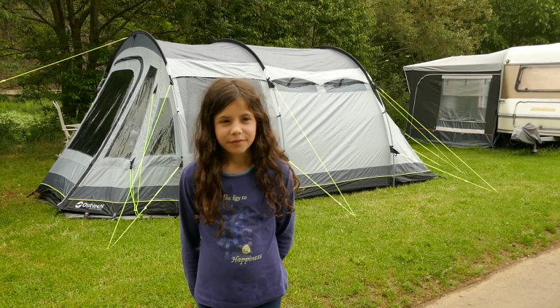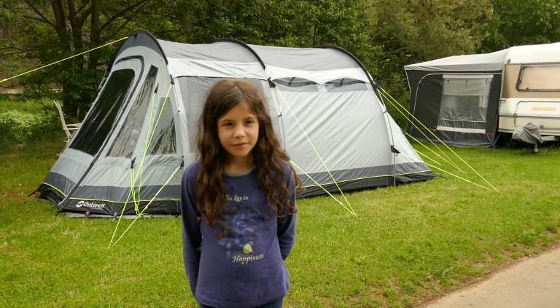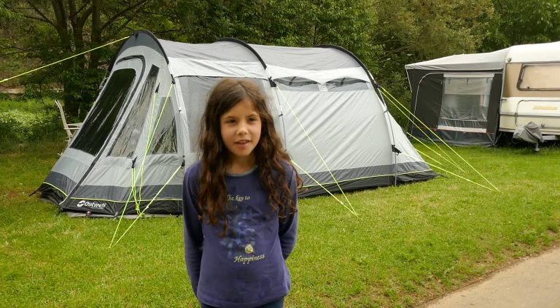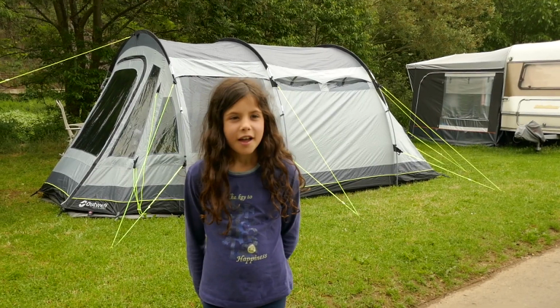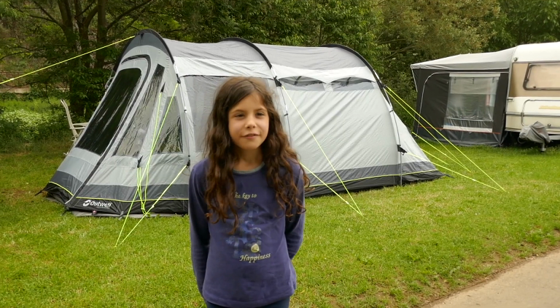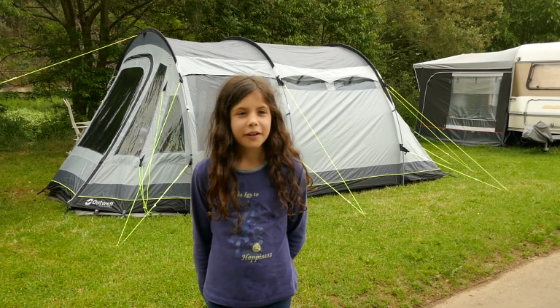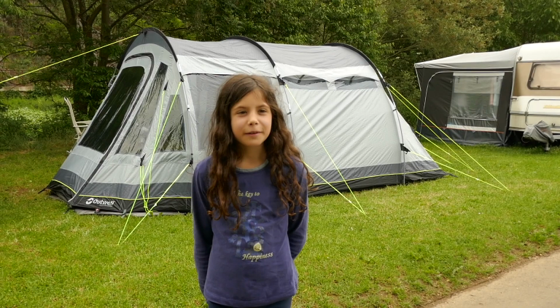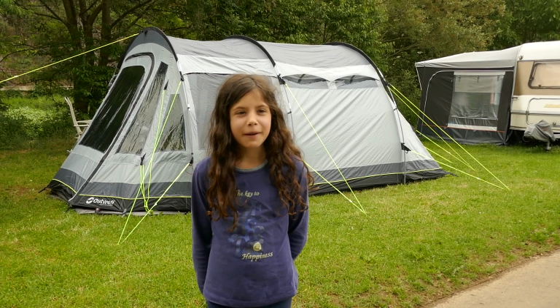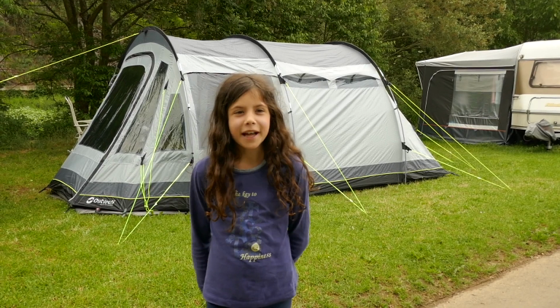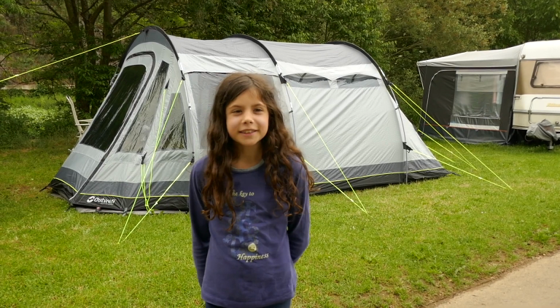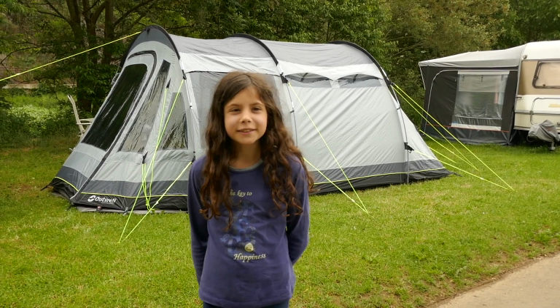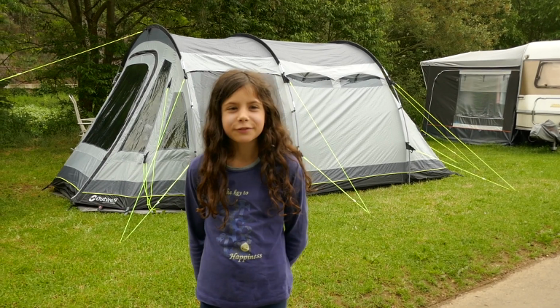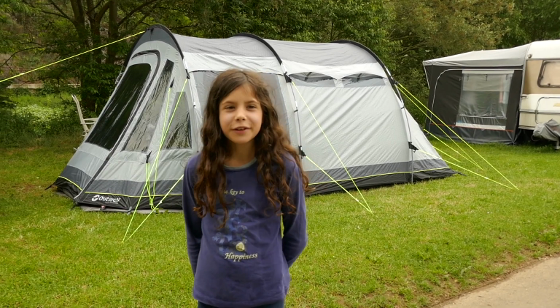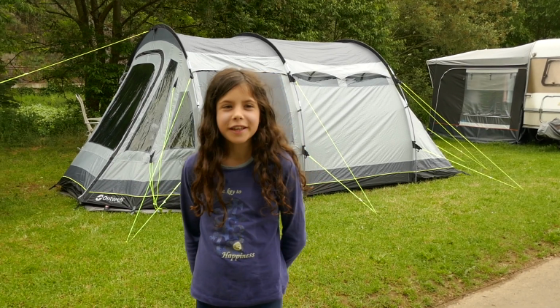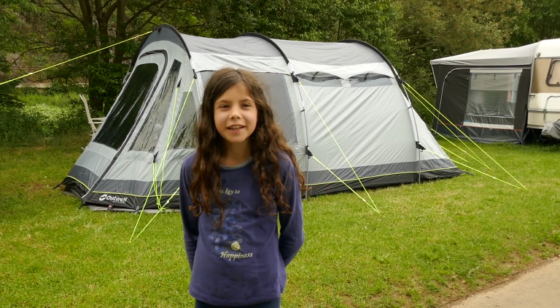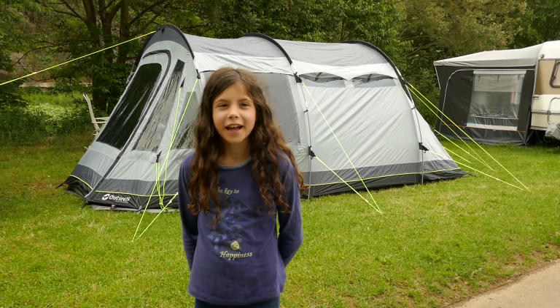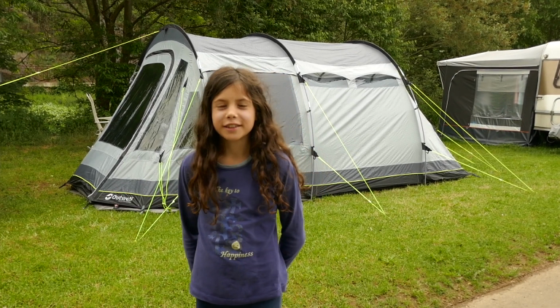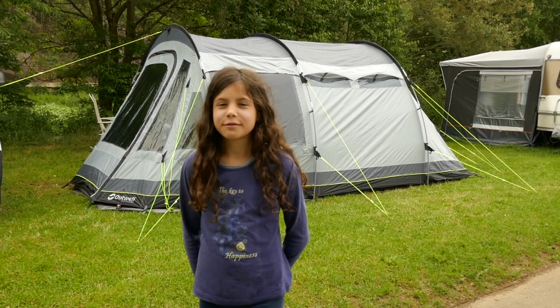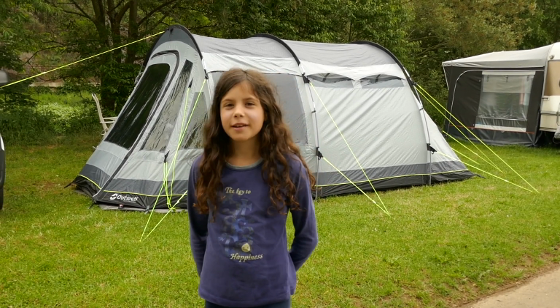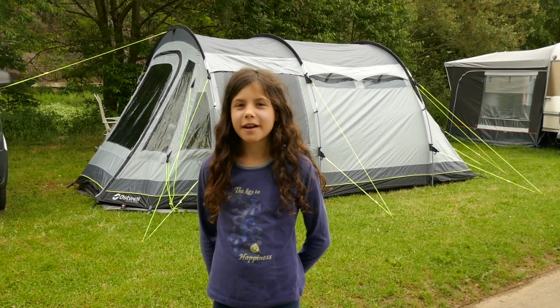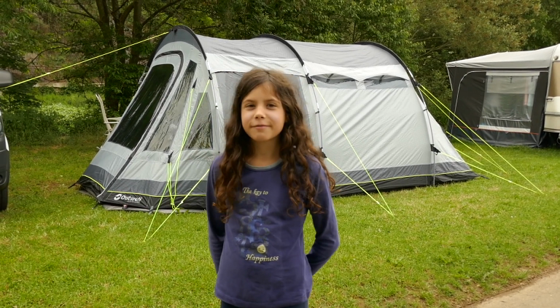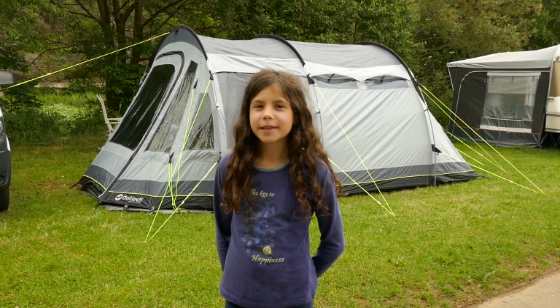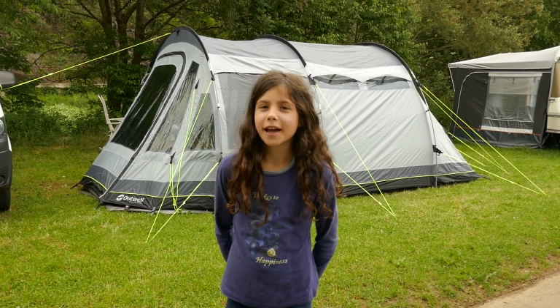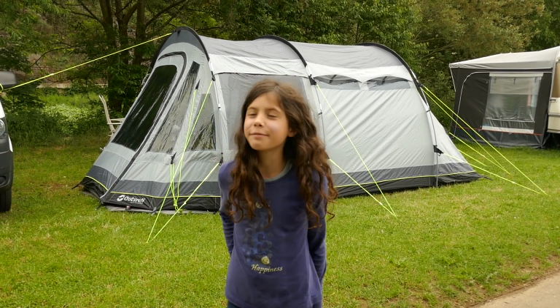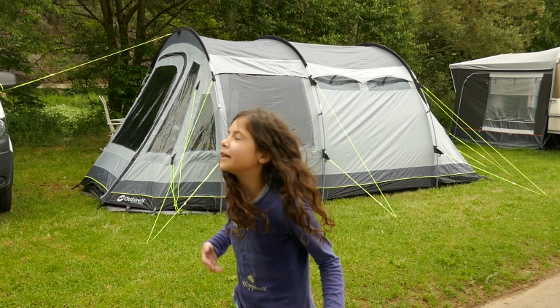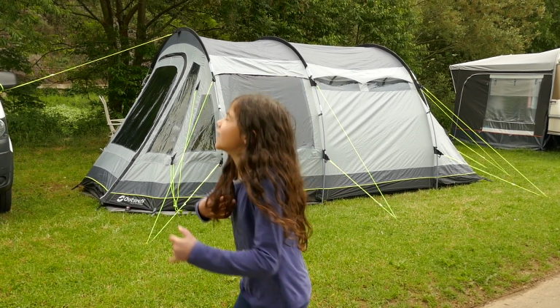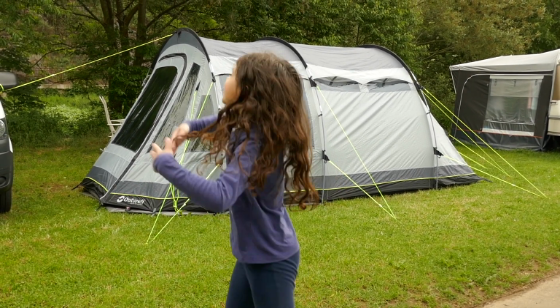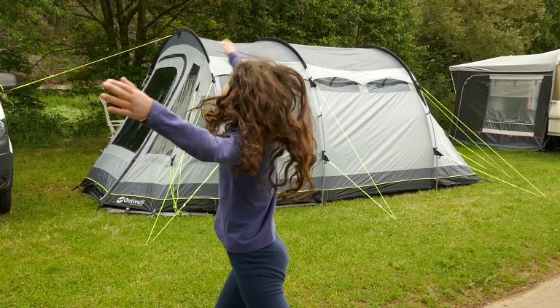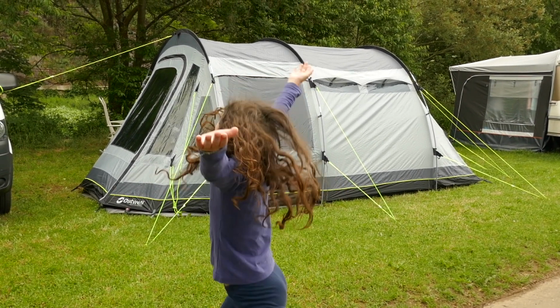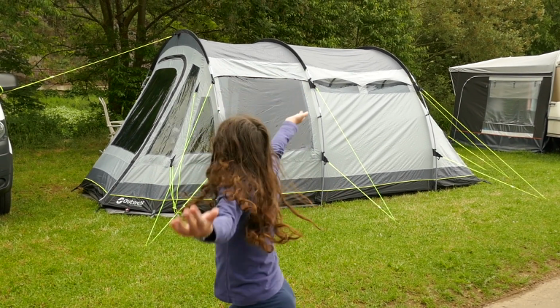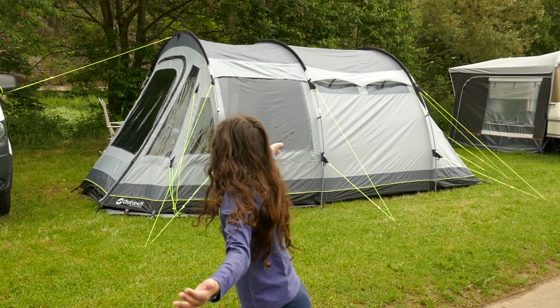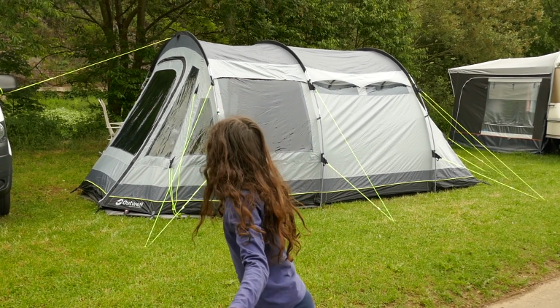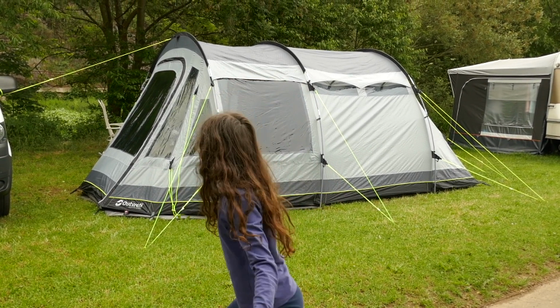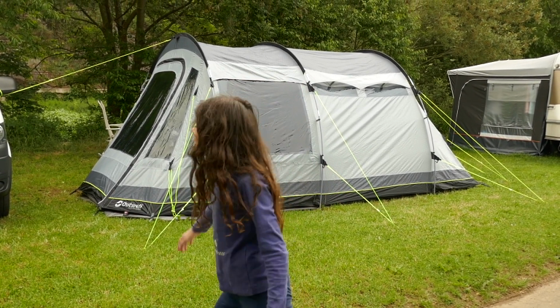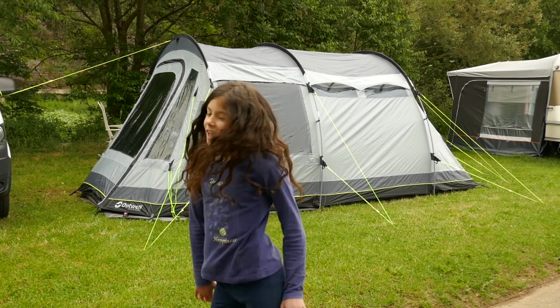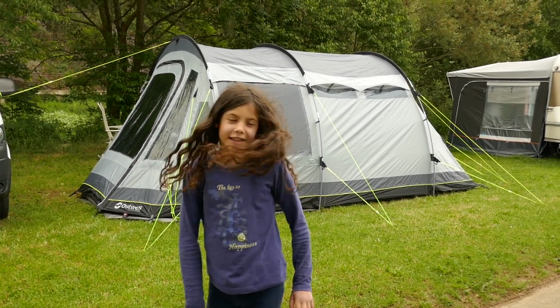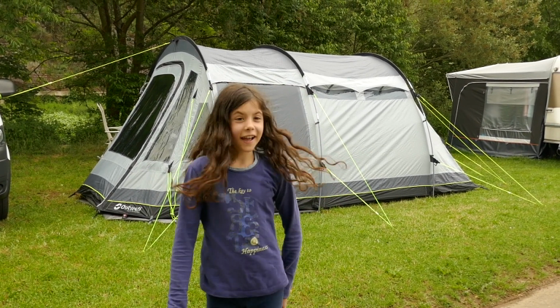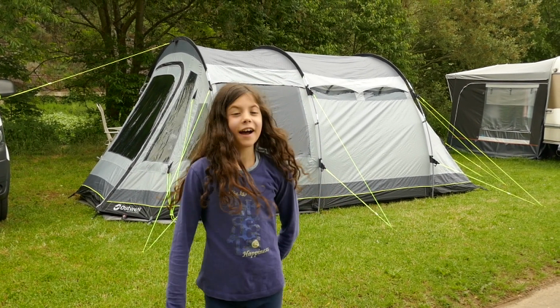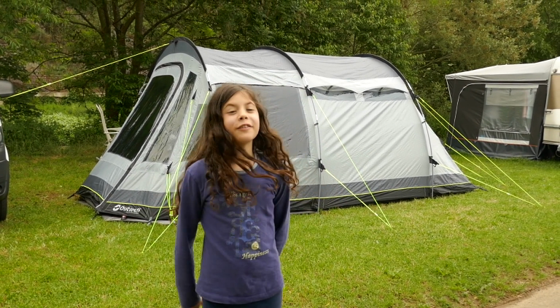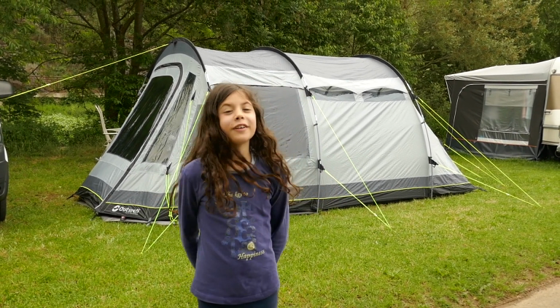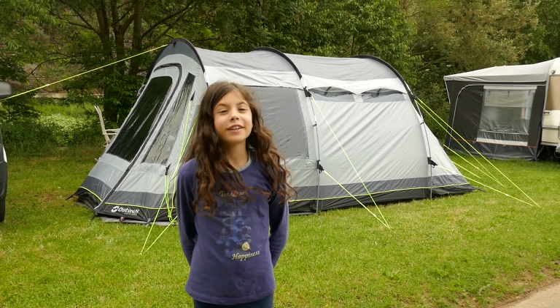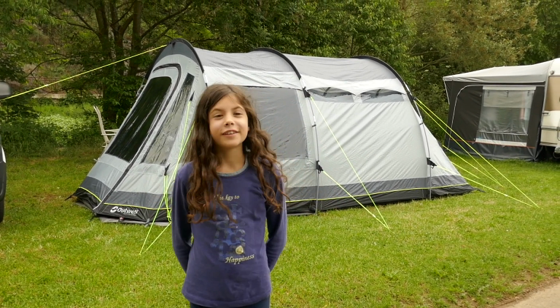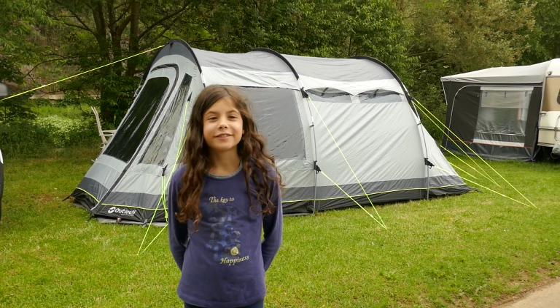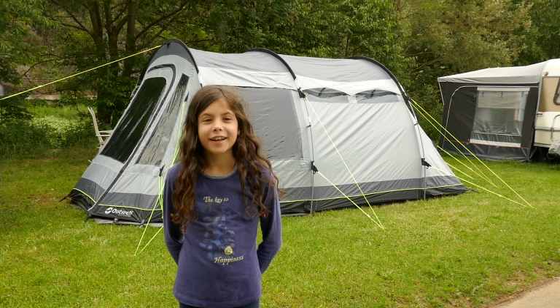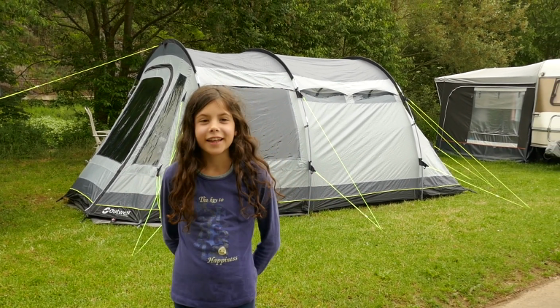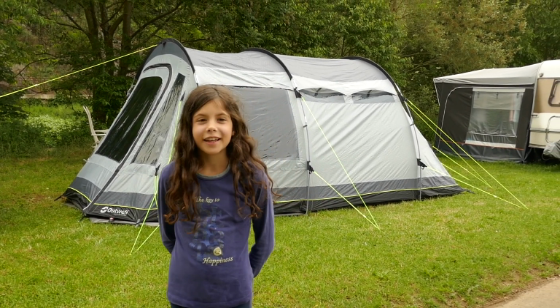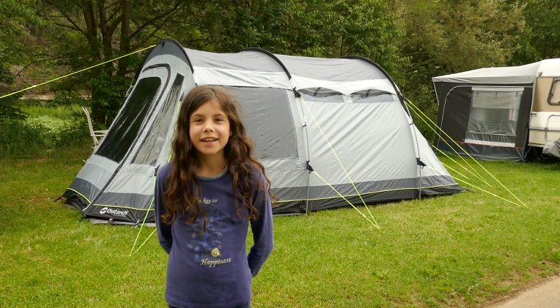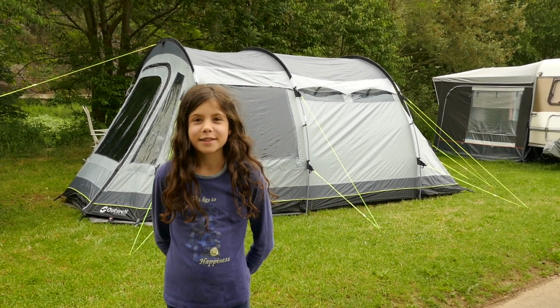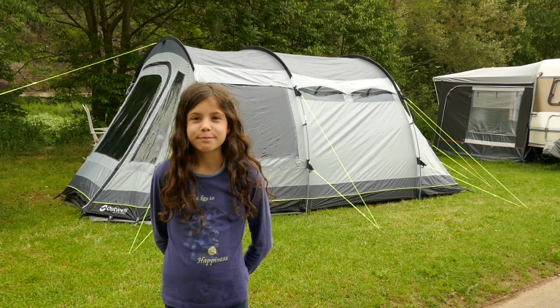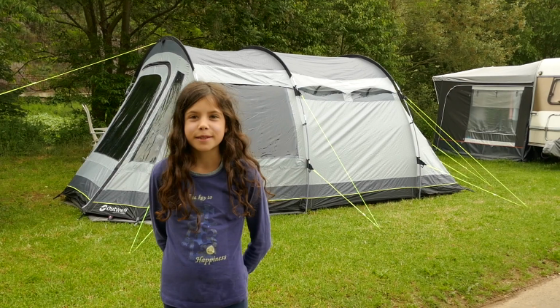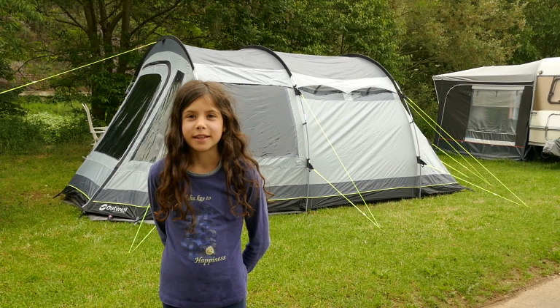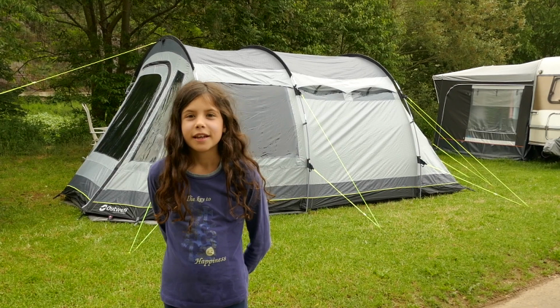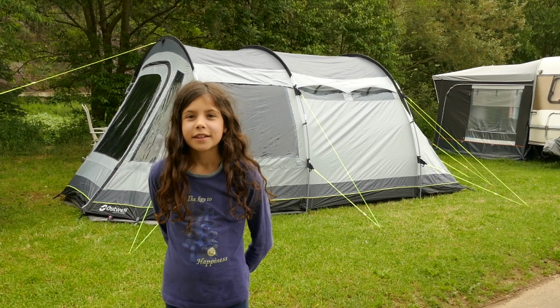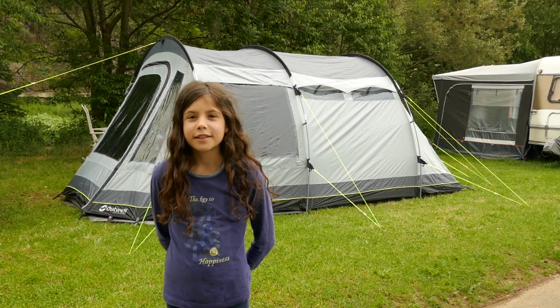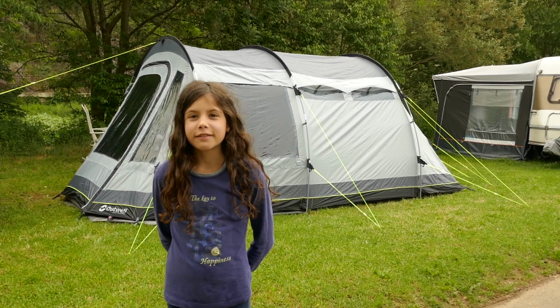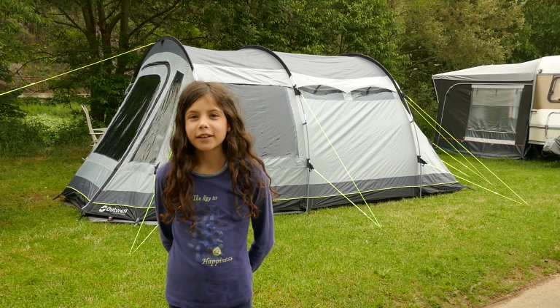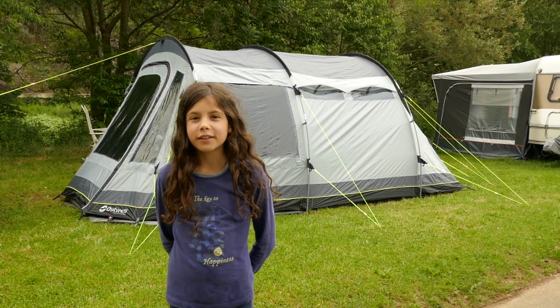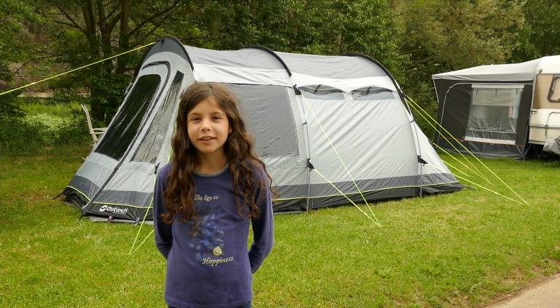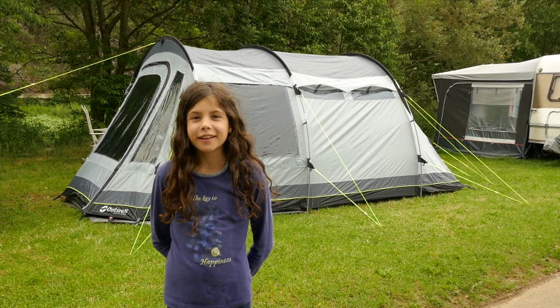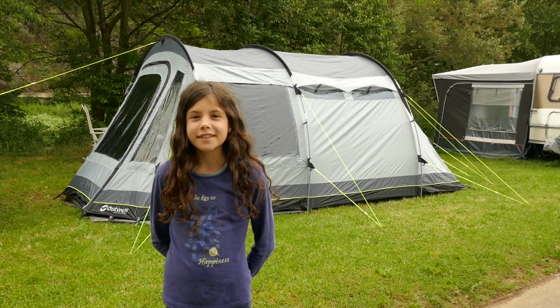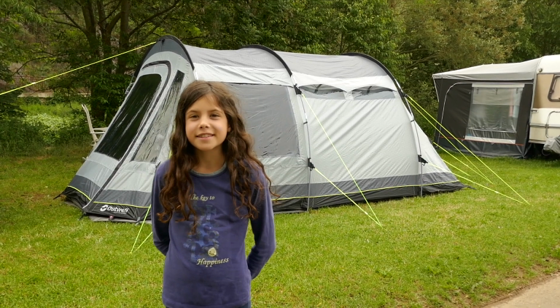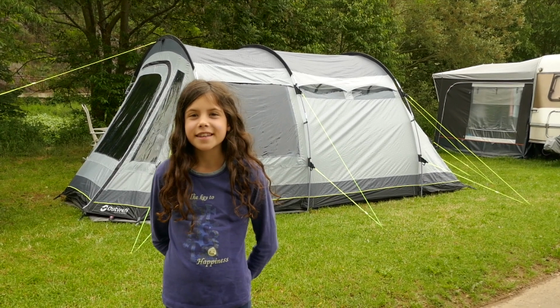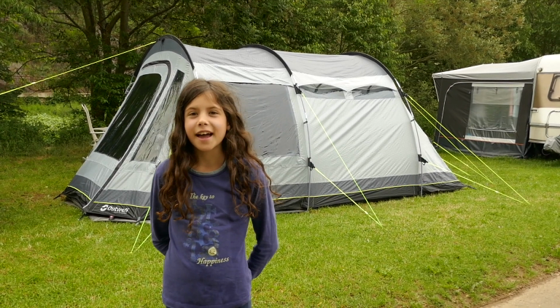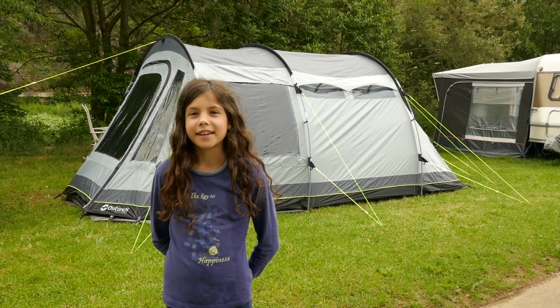For the past three nights we have been camping and this is the Outwell Nevada SP. Do you want to look inside?